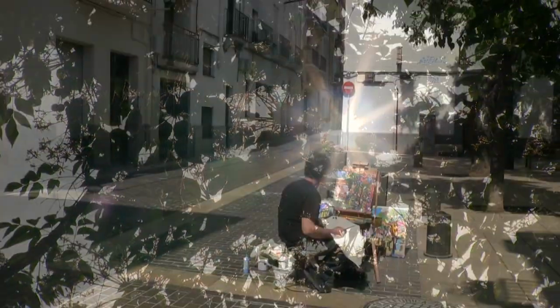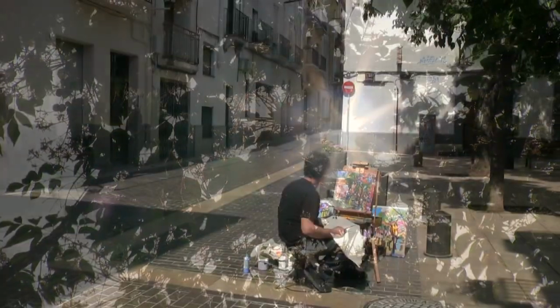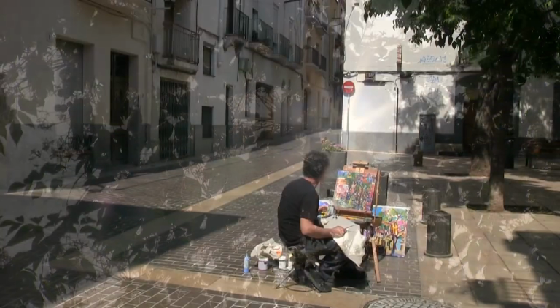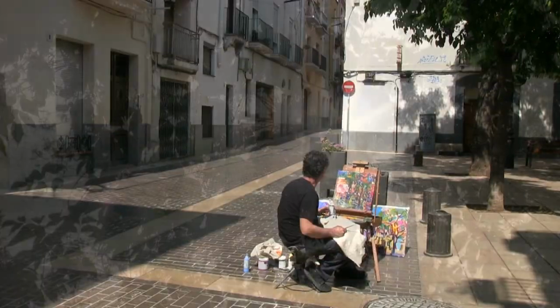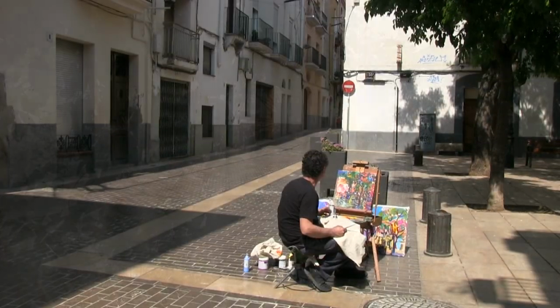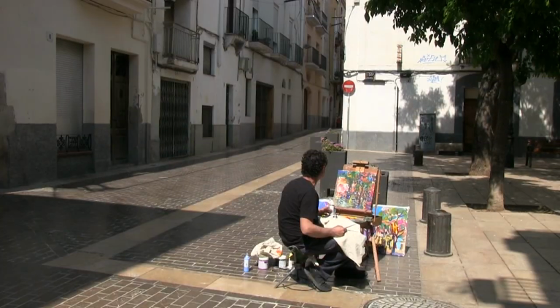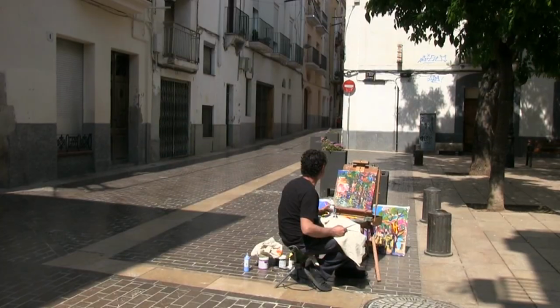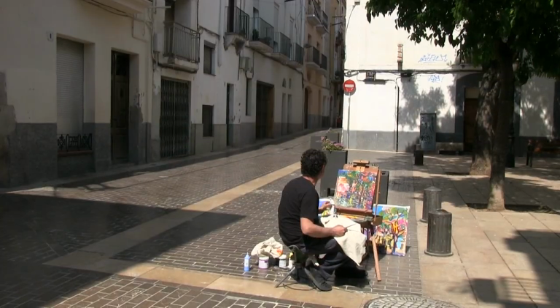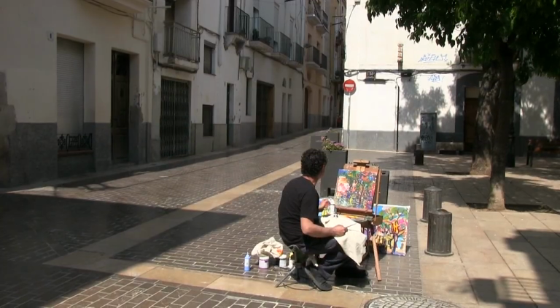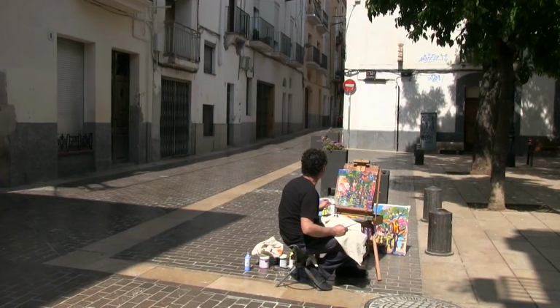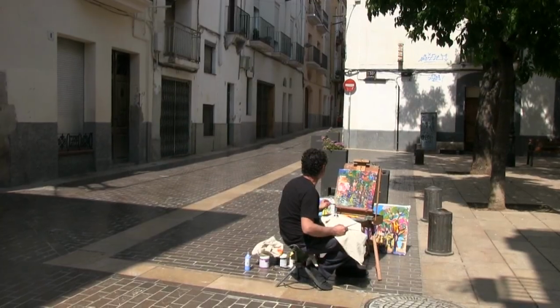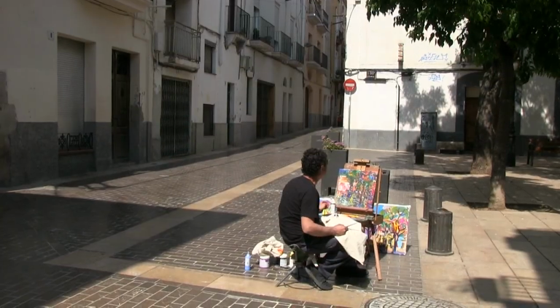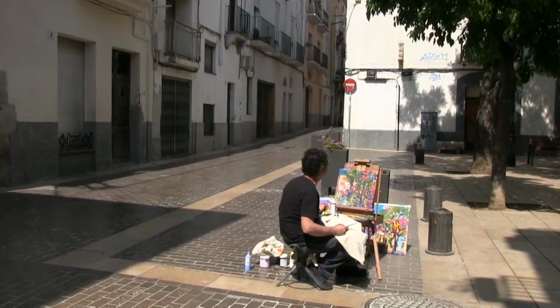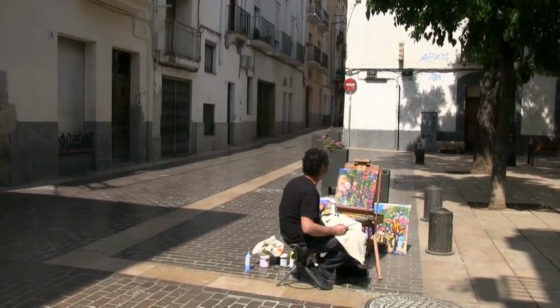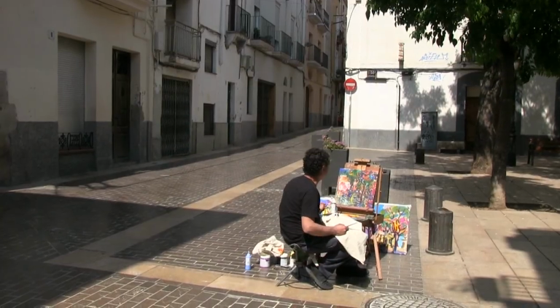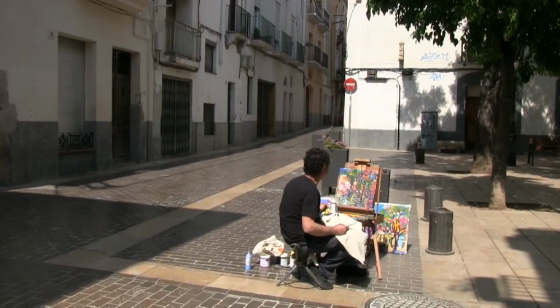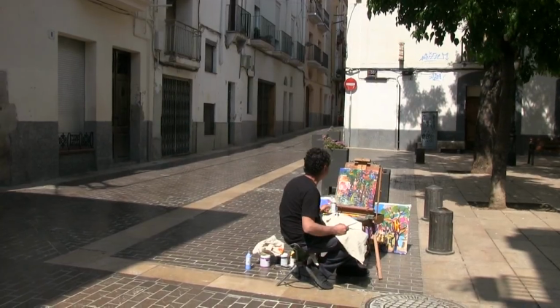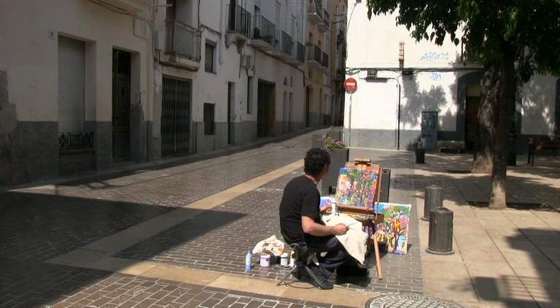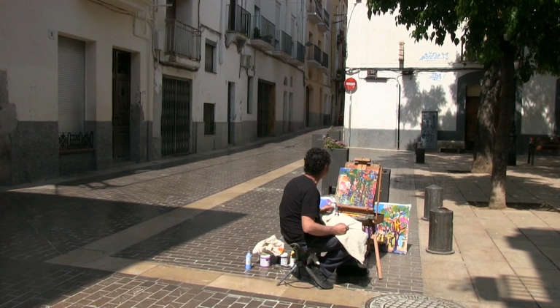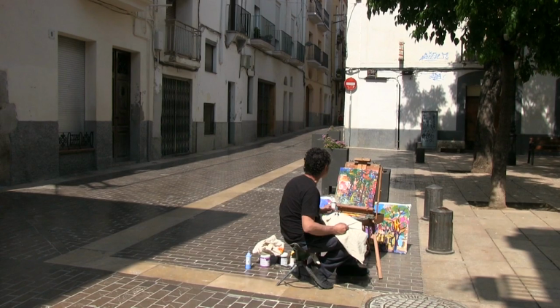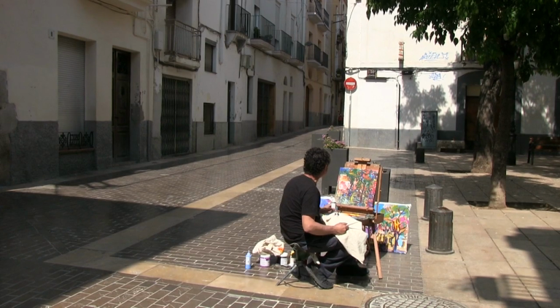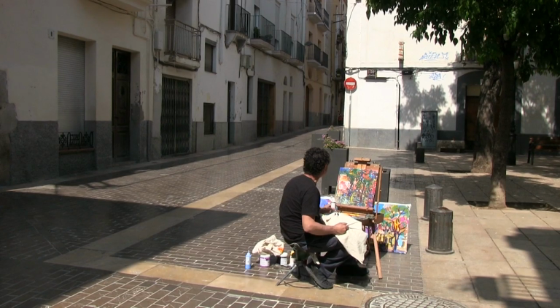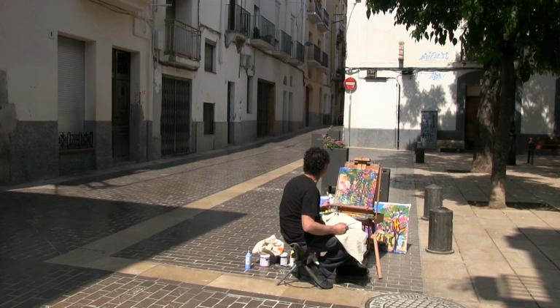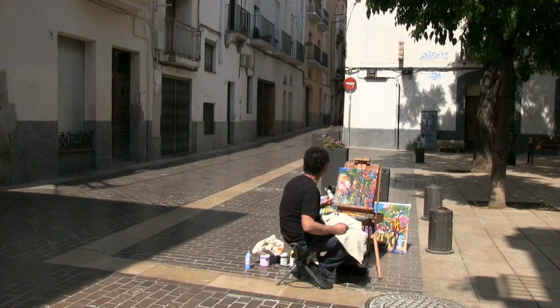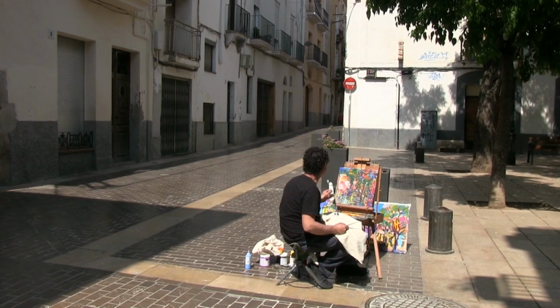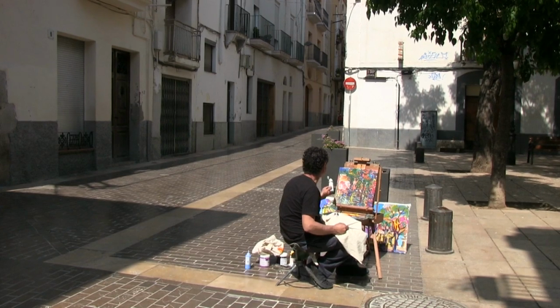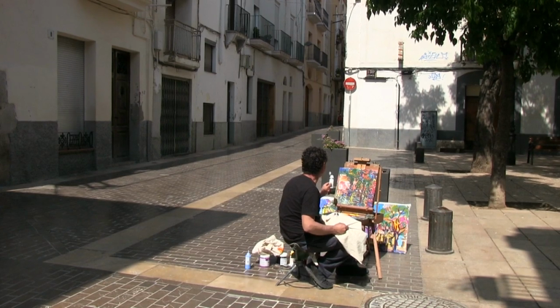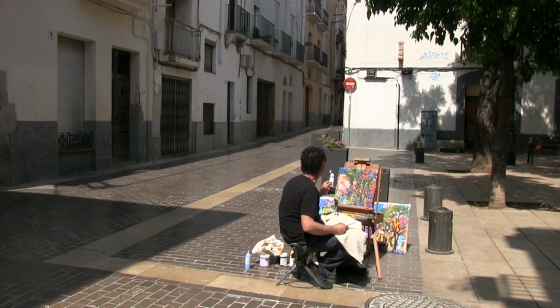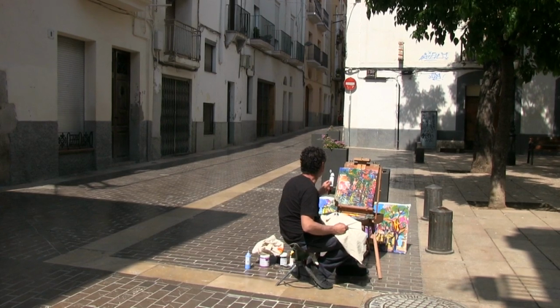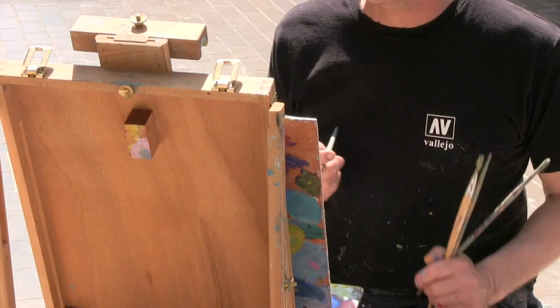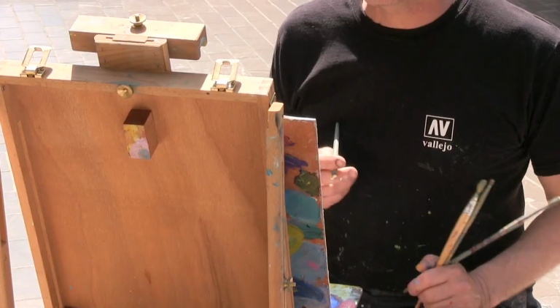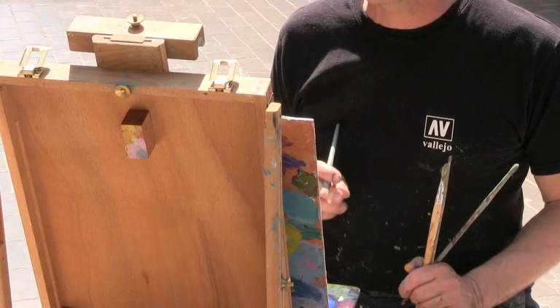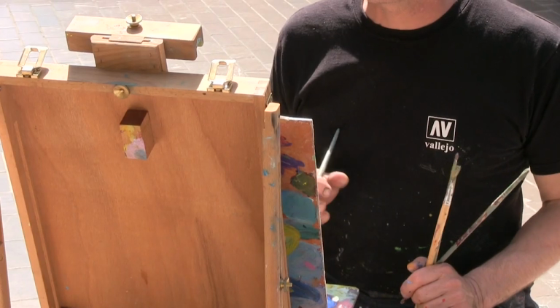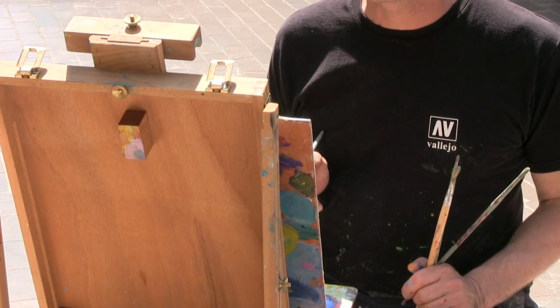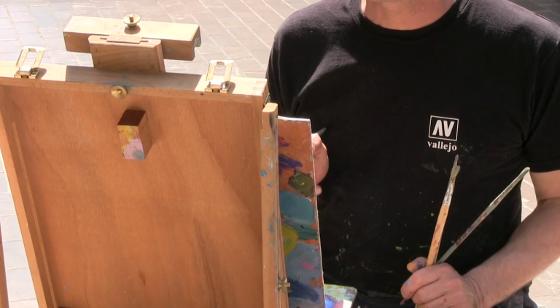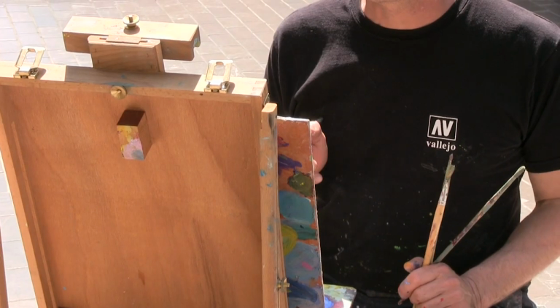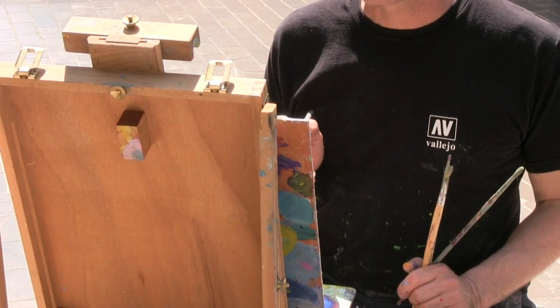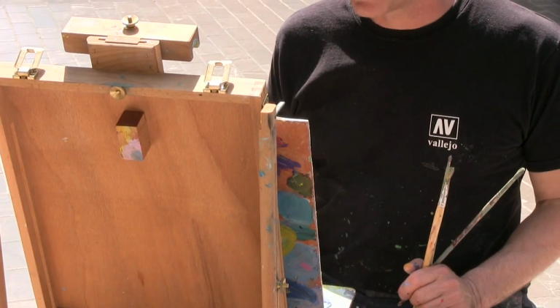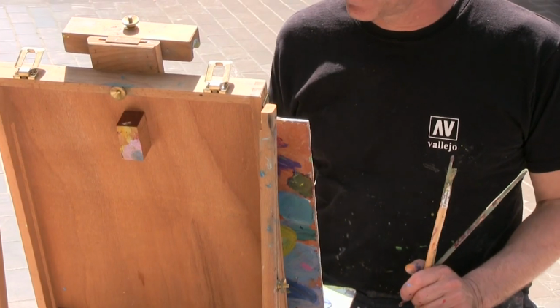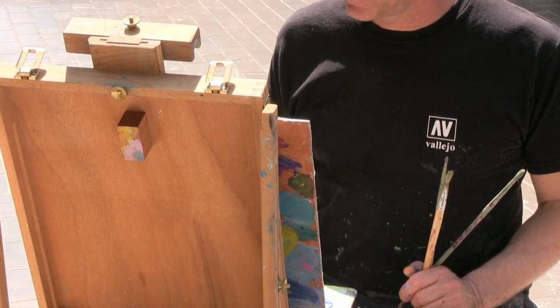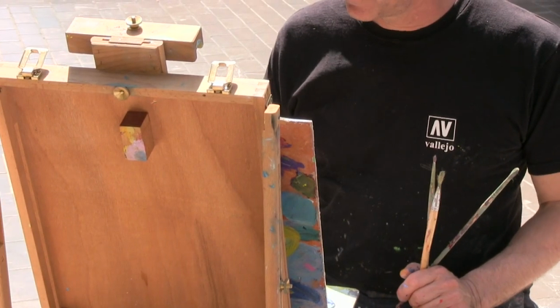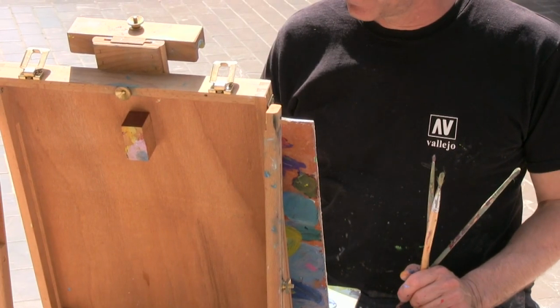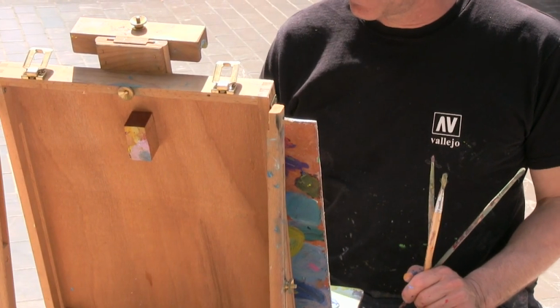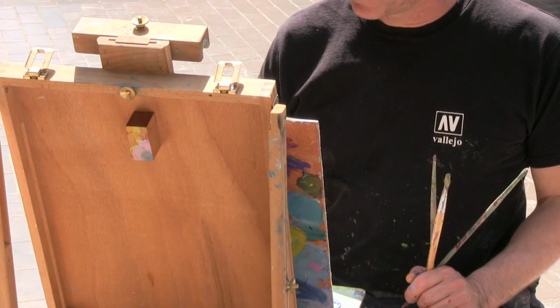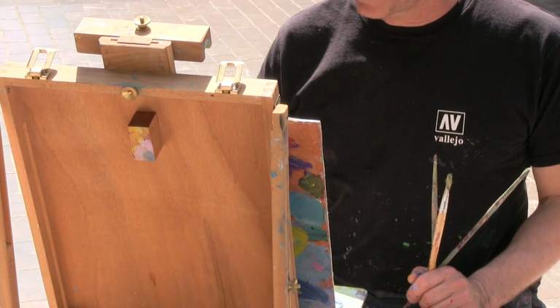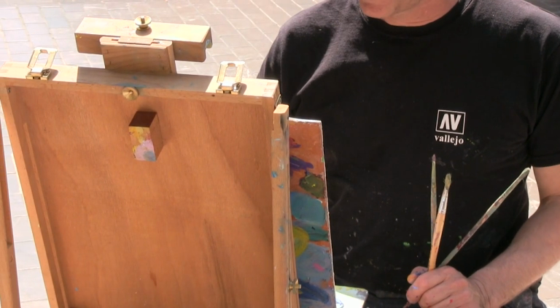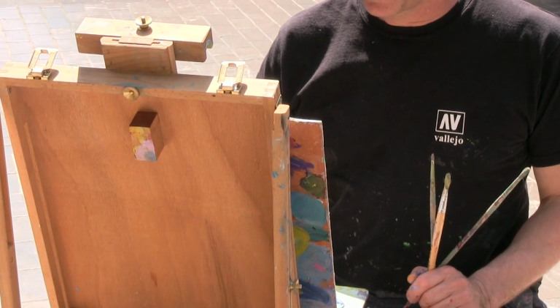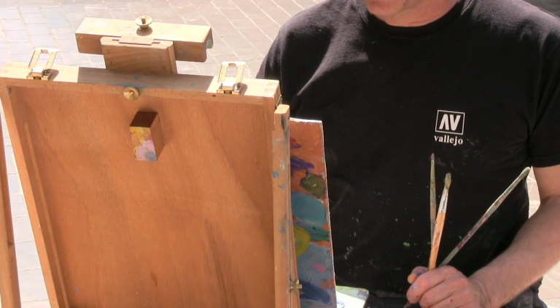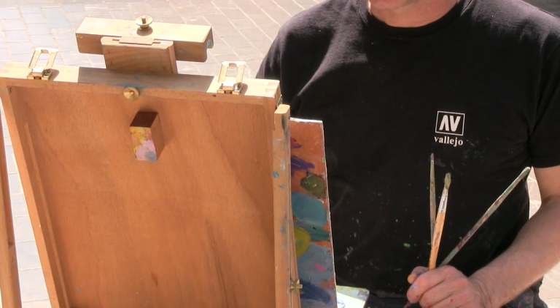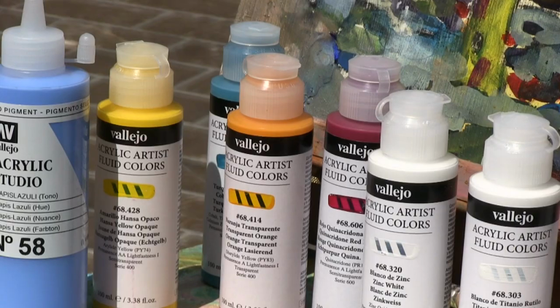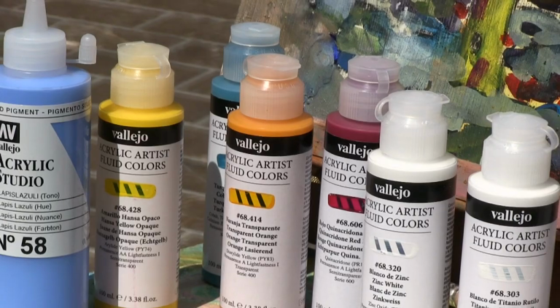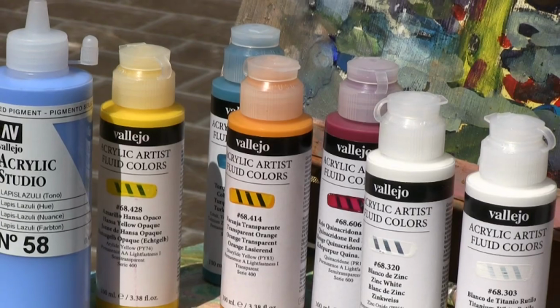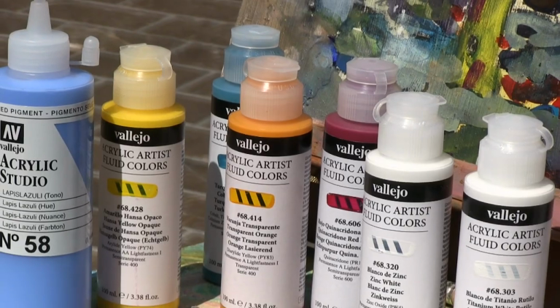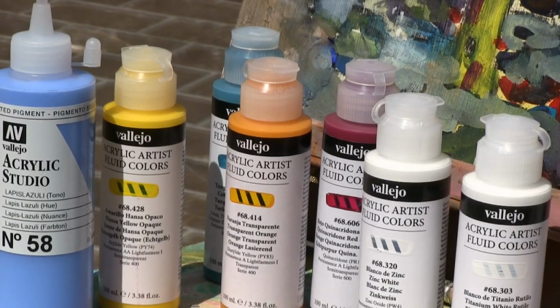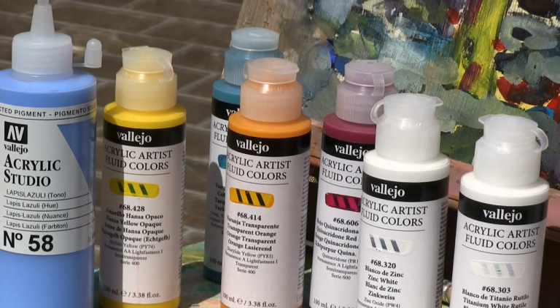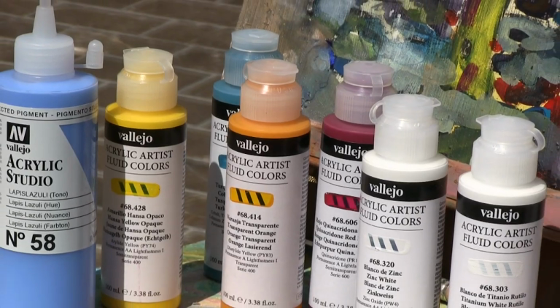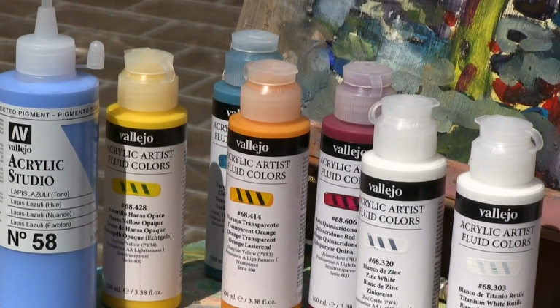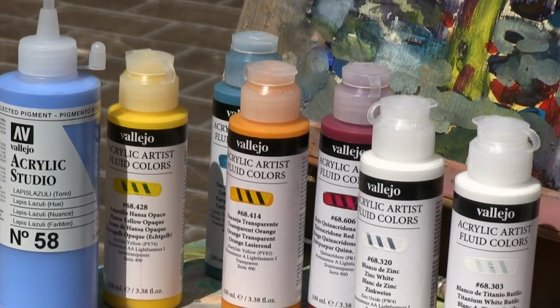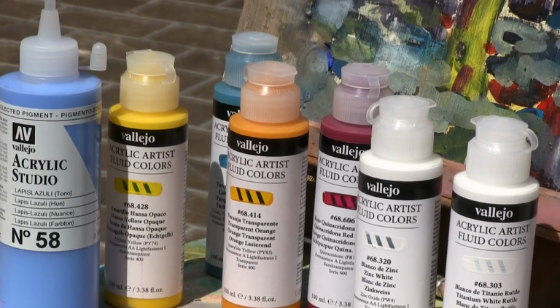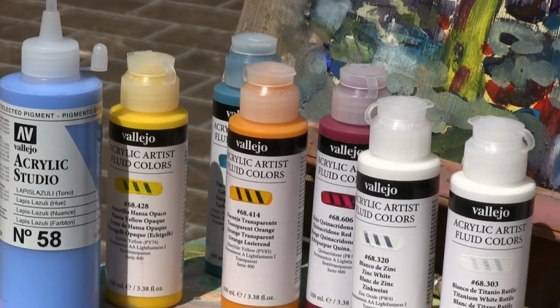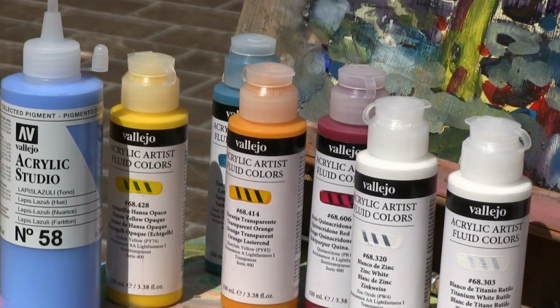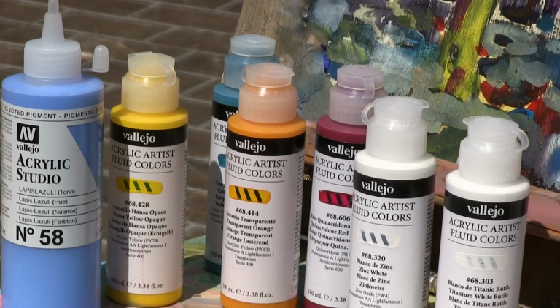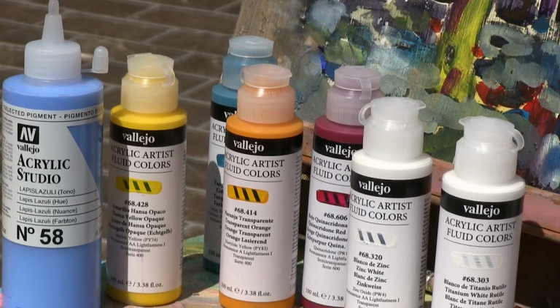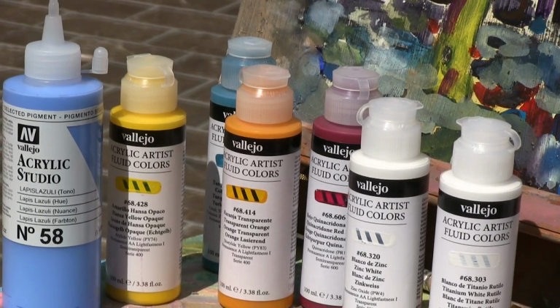Hi, I'm going to paint this canvas outdoors with Acrylics Vallejo.